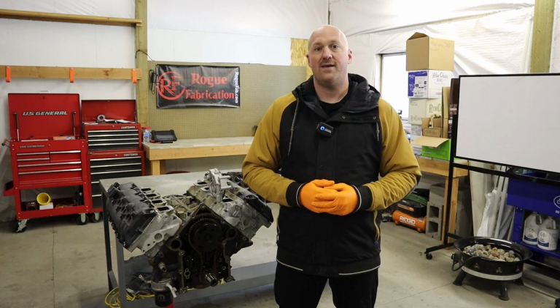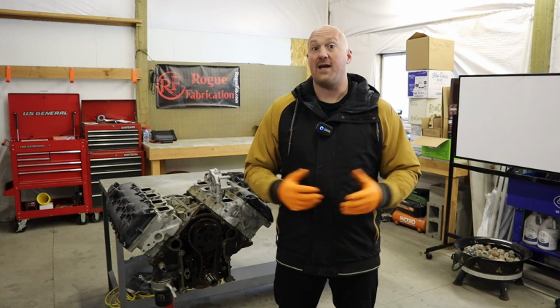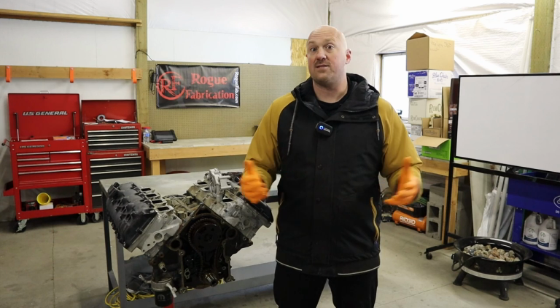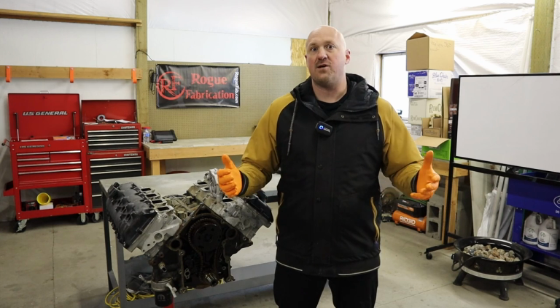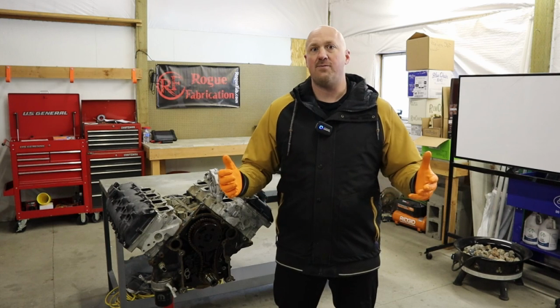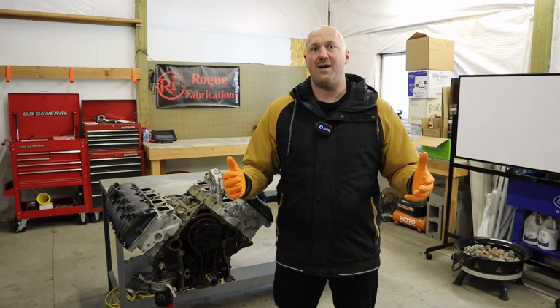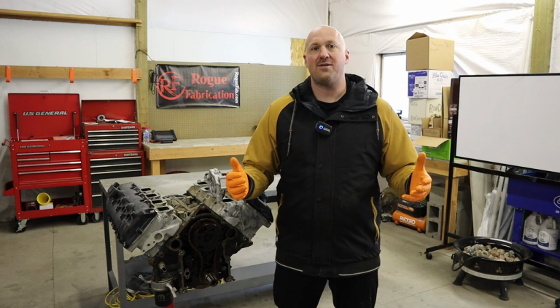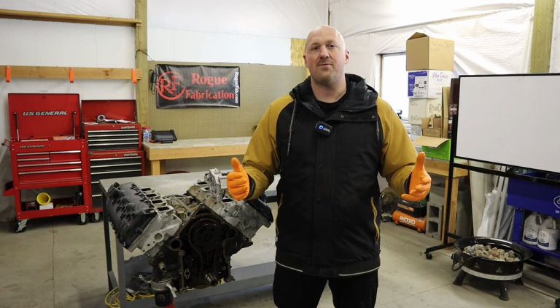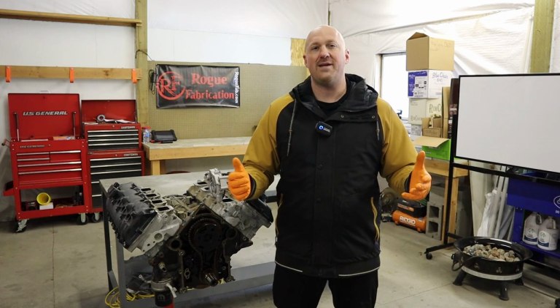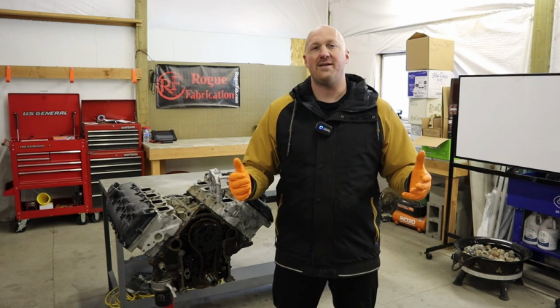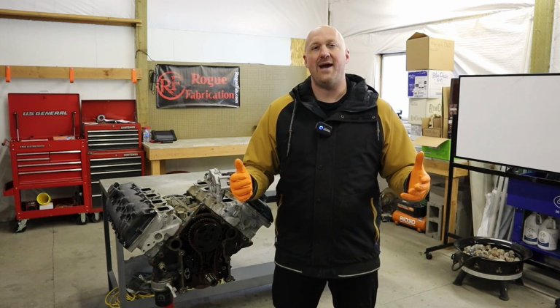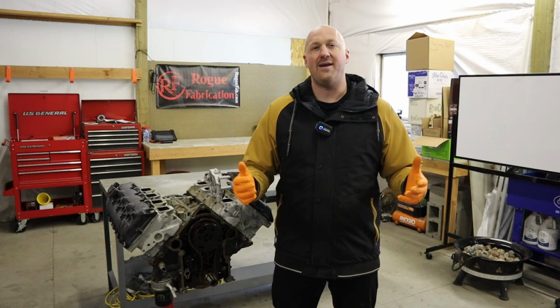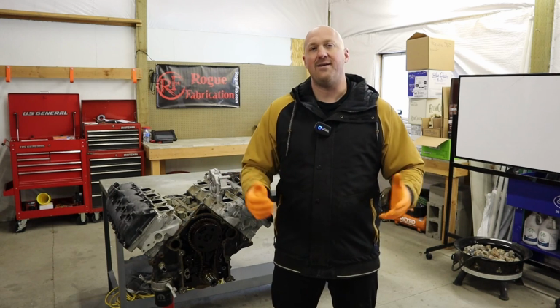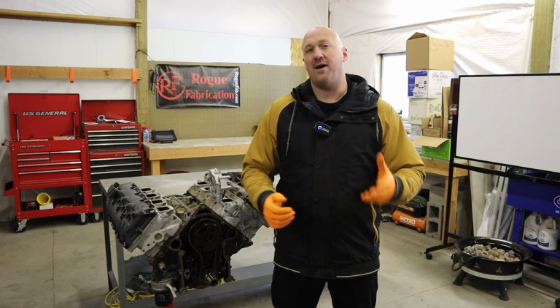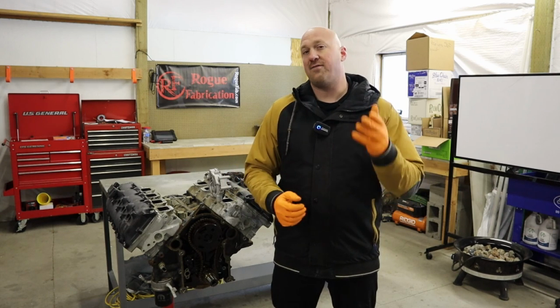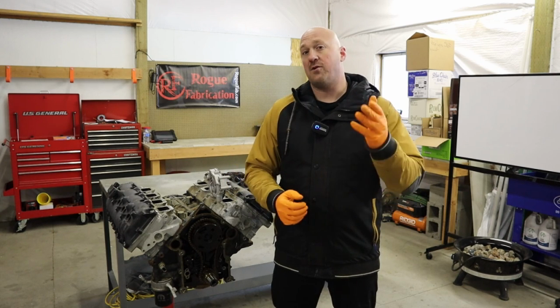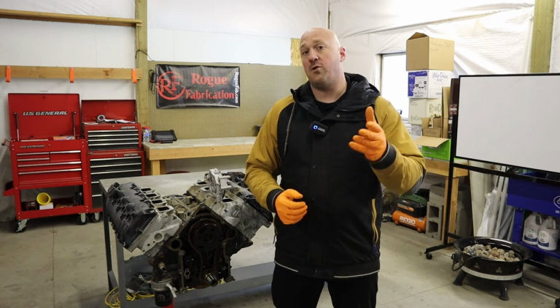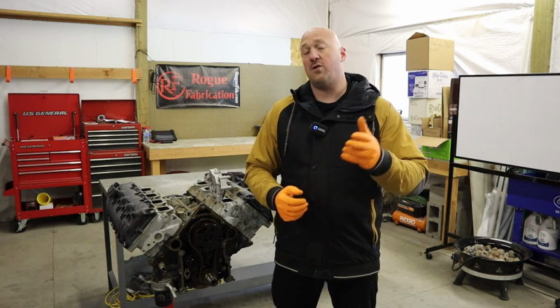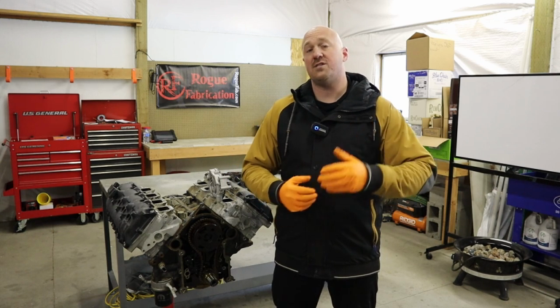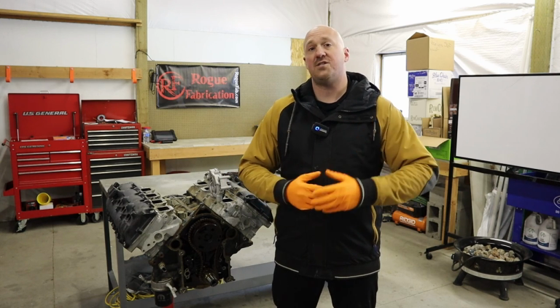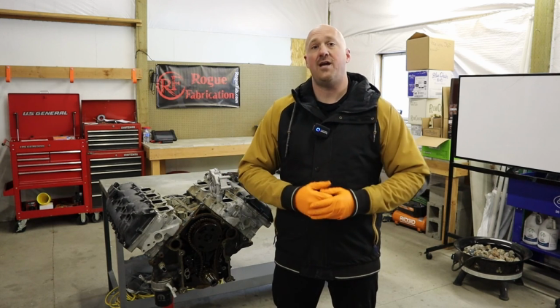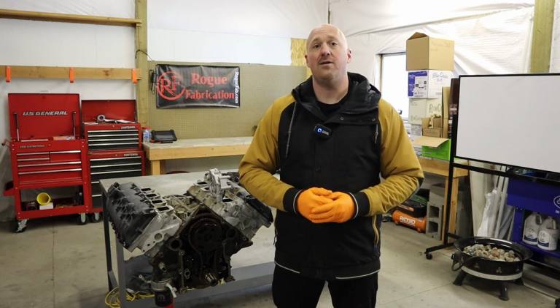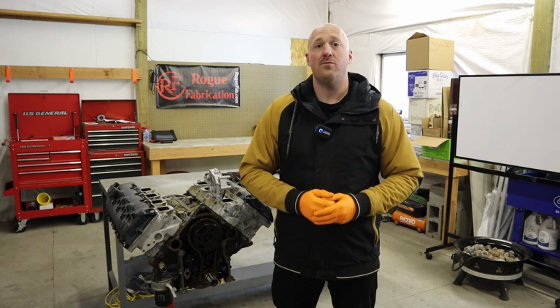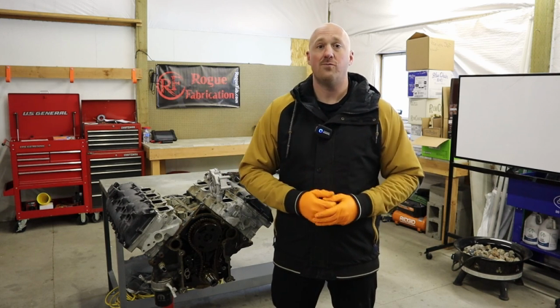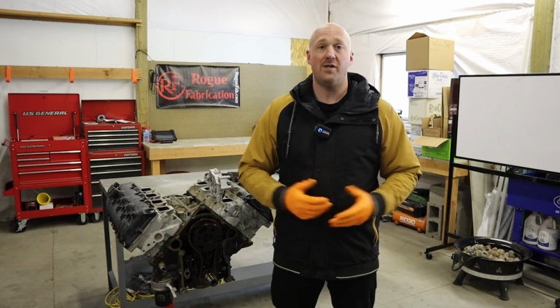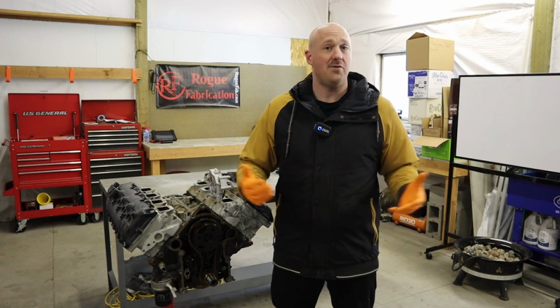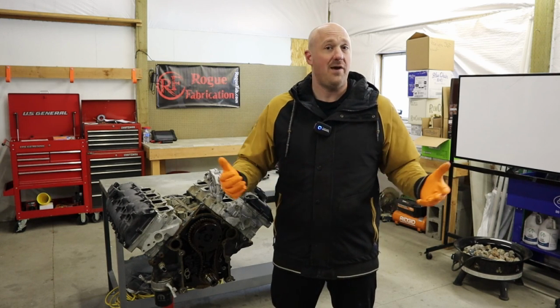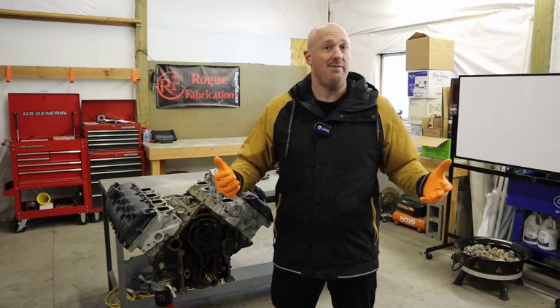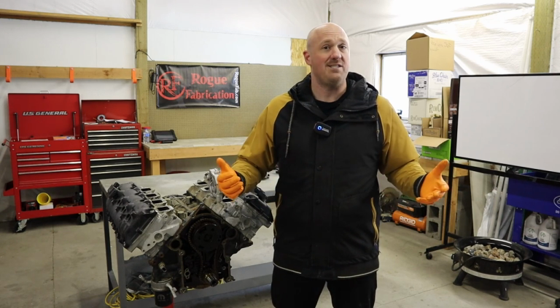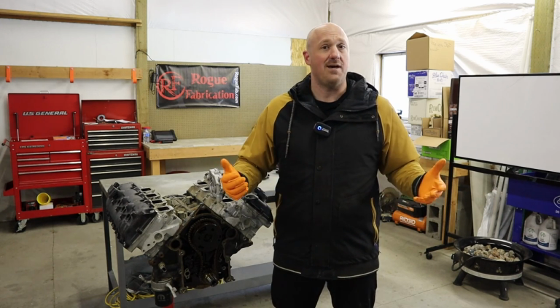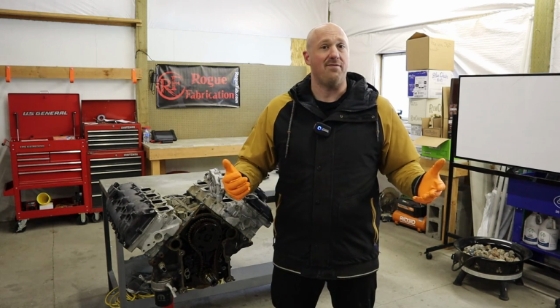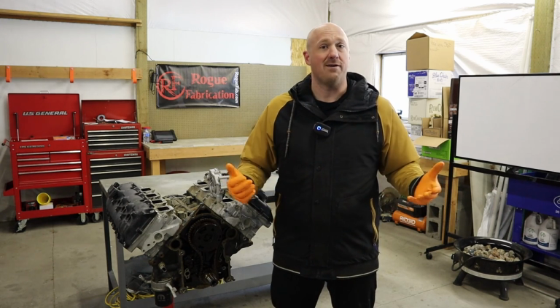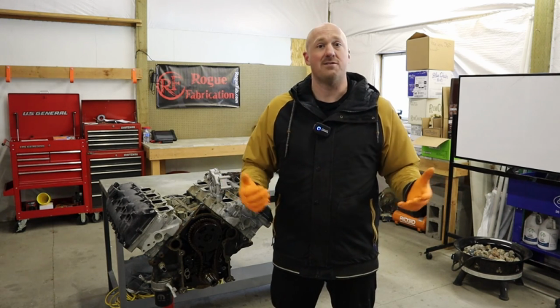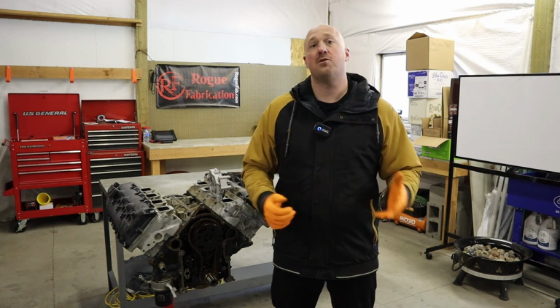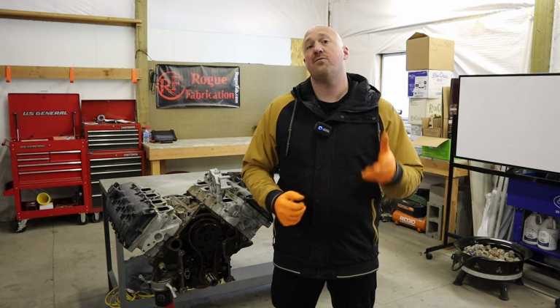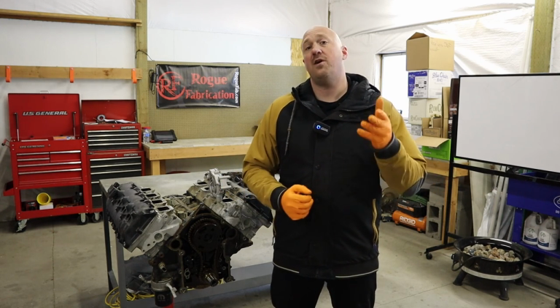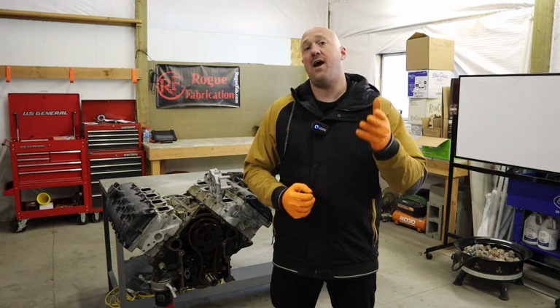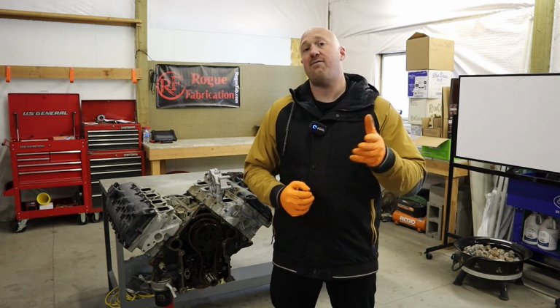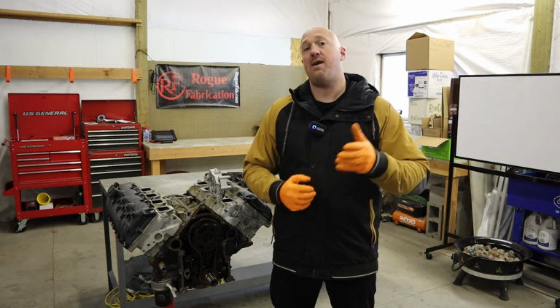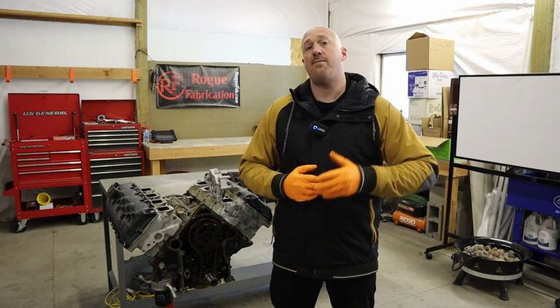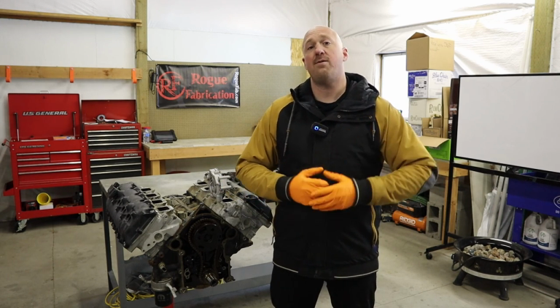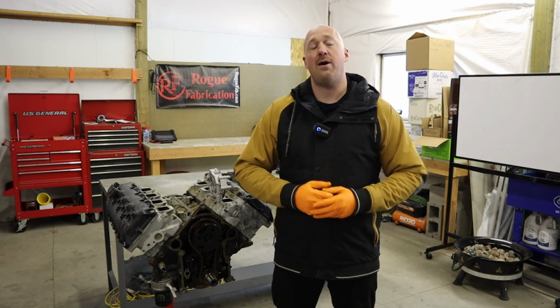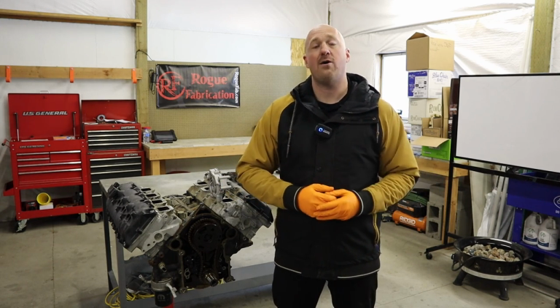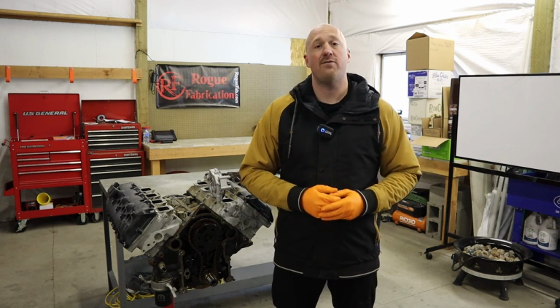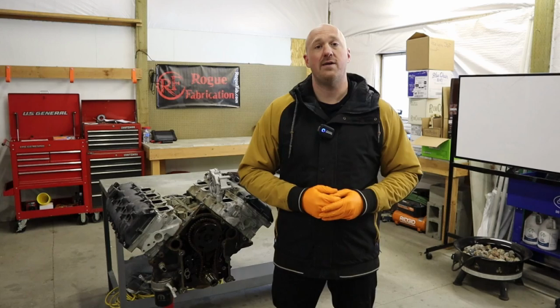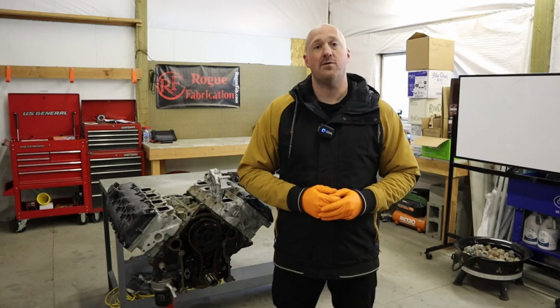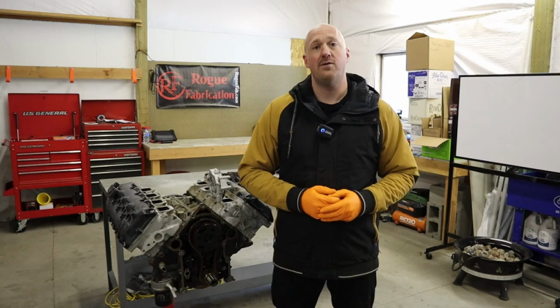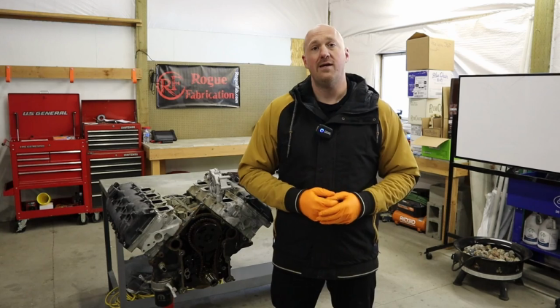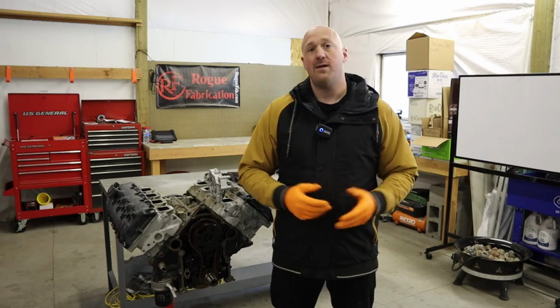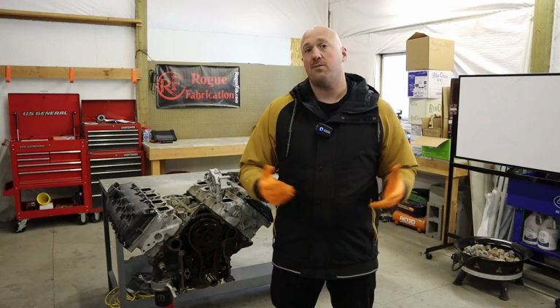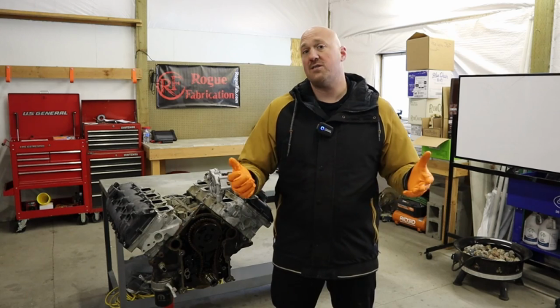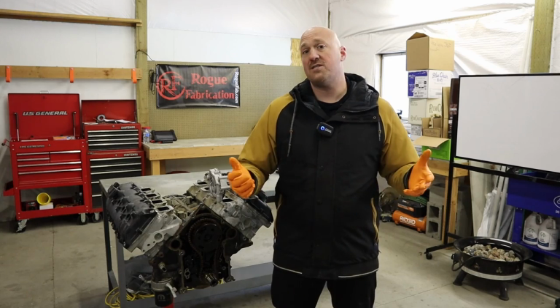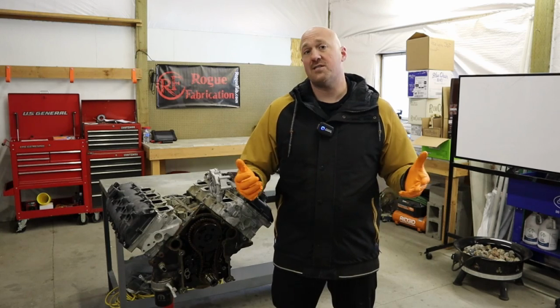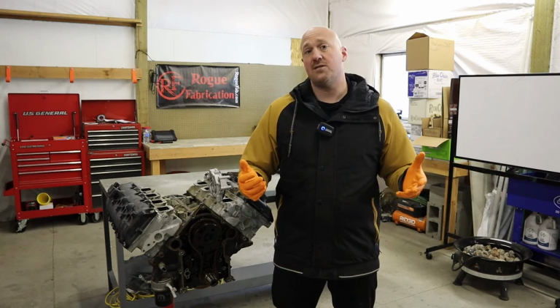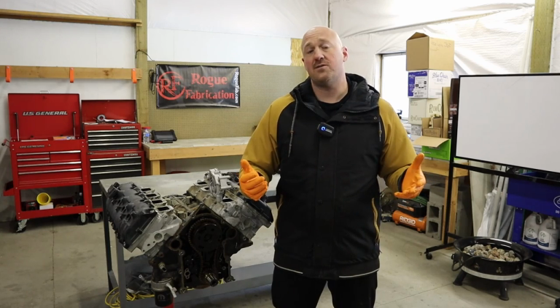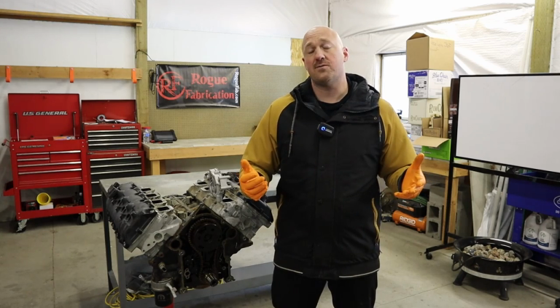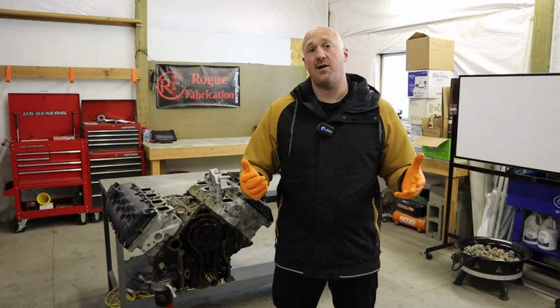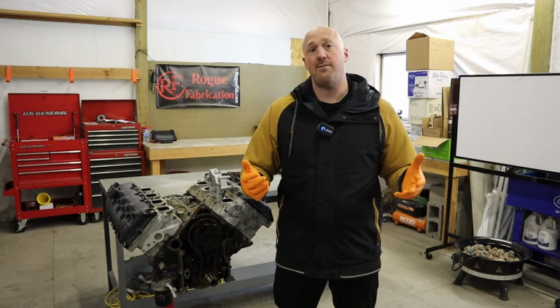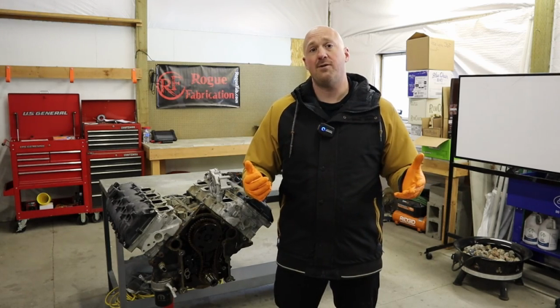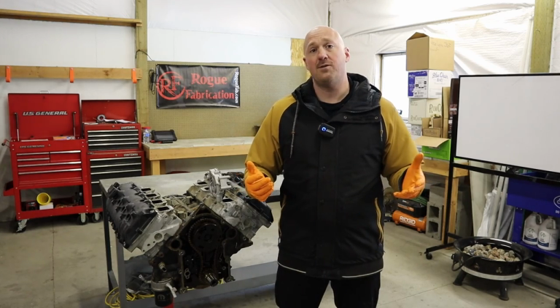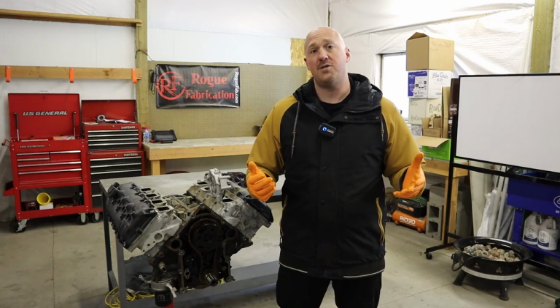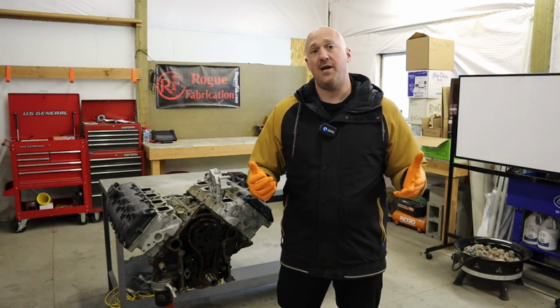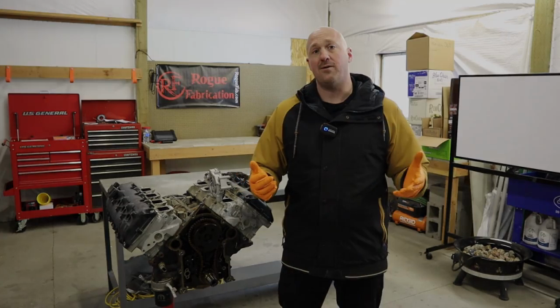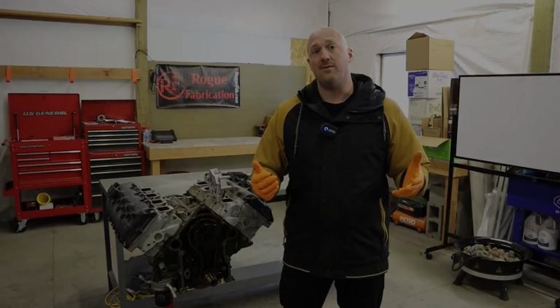Hey guys, welcome back to Reignited. If you're new to this channel, we do Hemi stuff here. So if you have a Hemi powered vehicle, please consider subscribing to the channel.